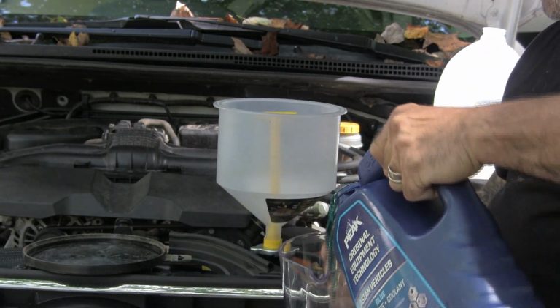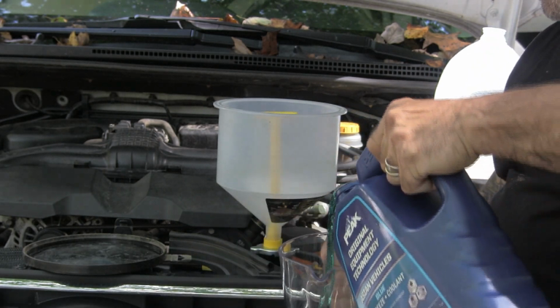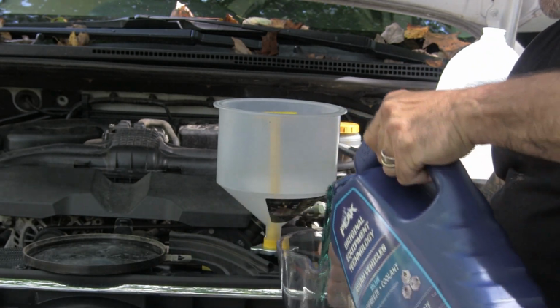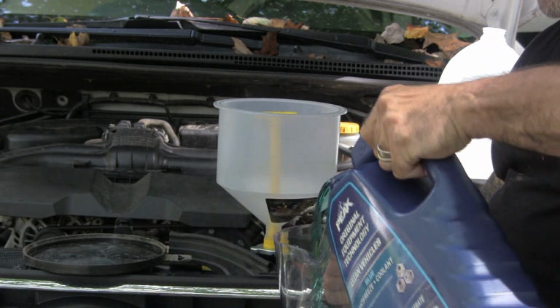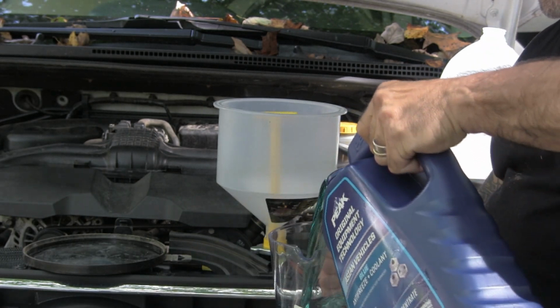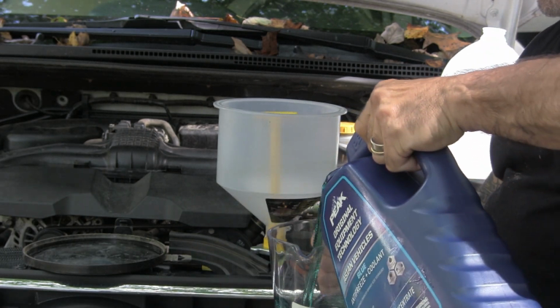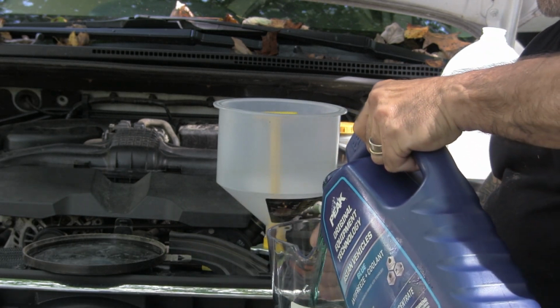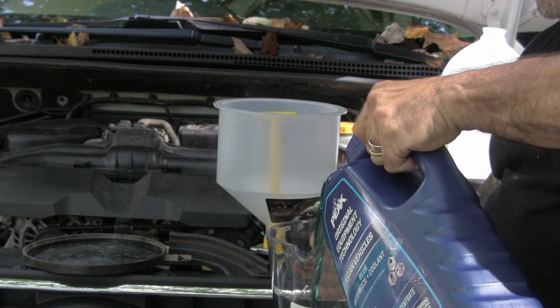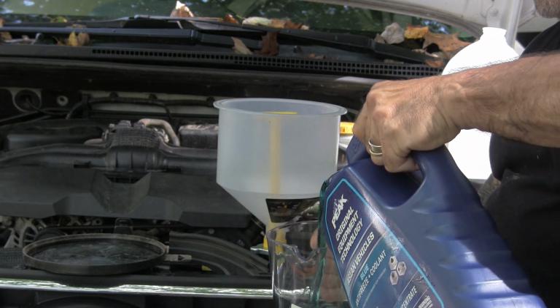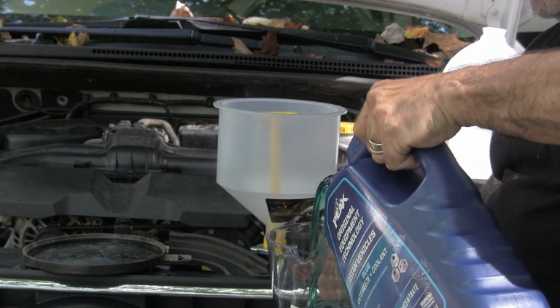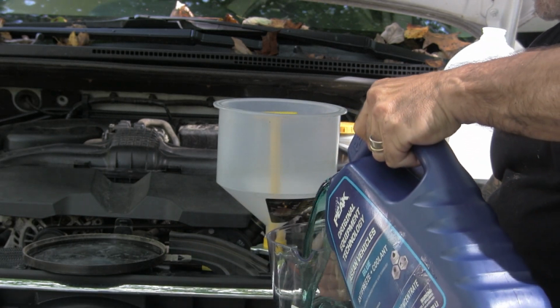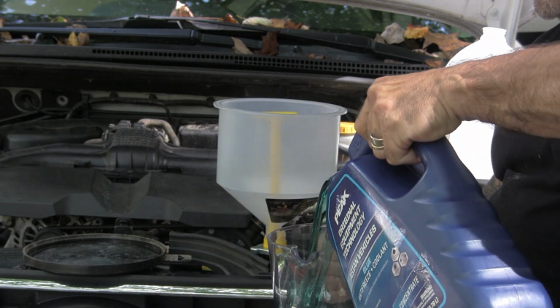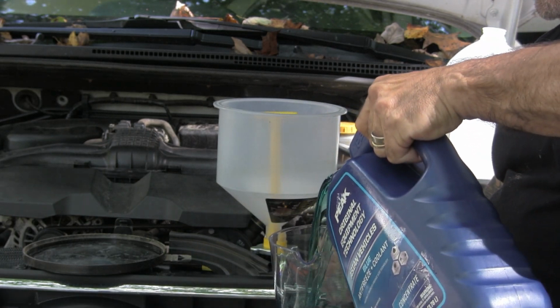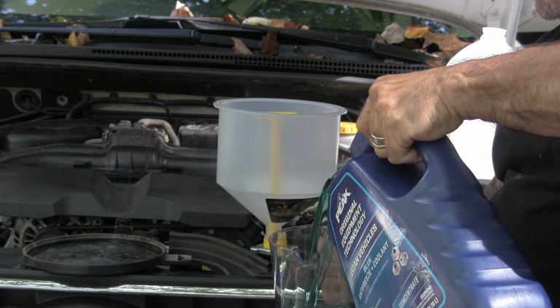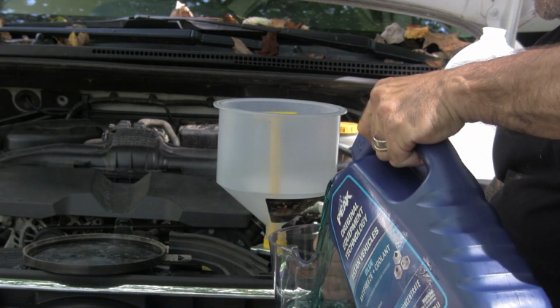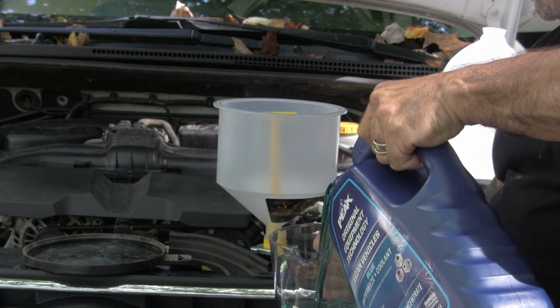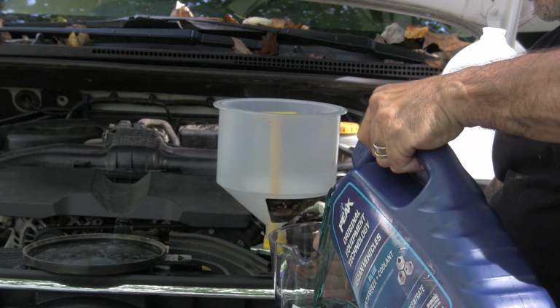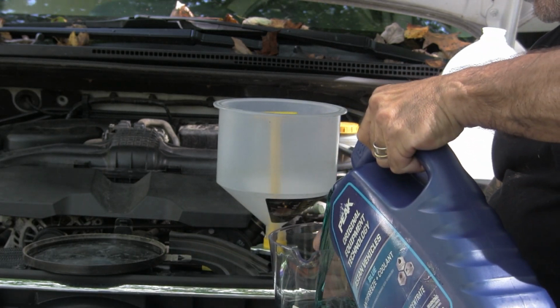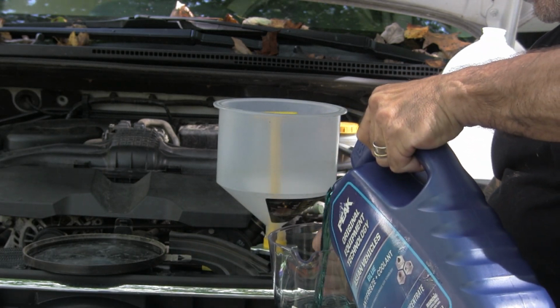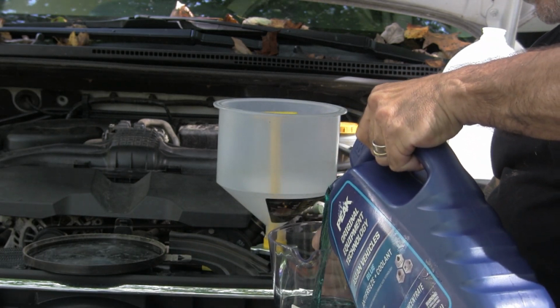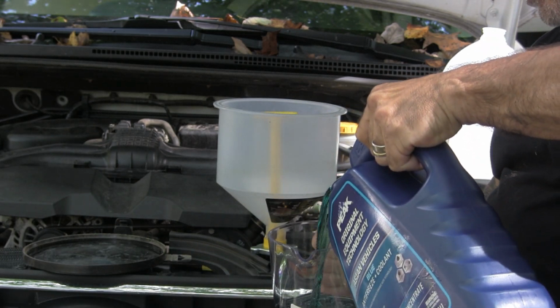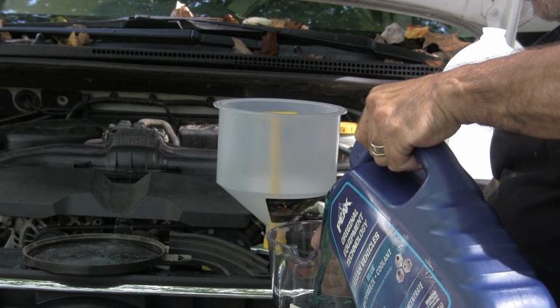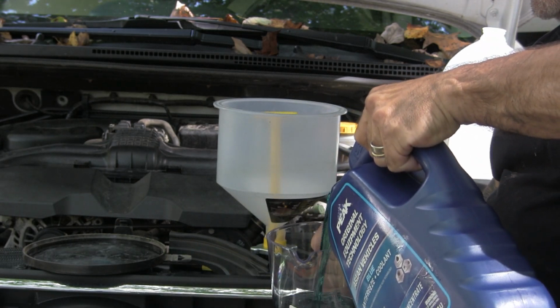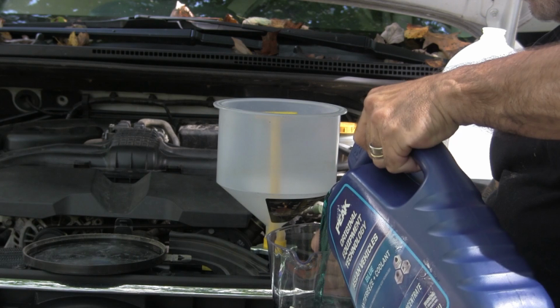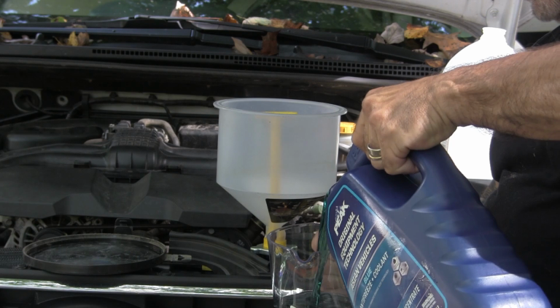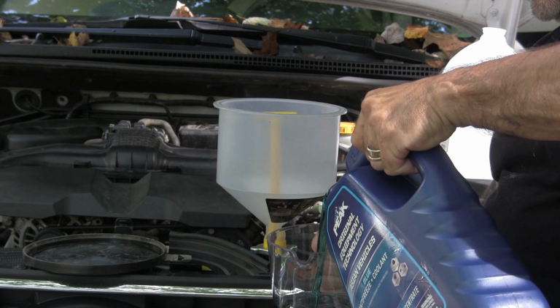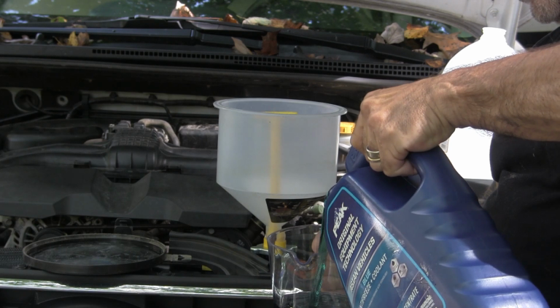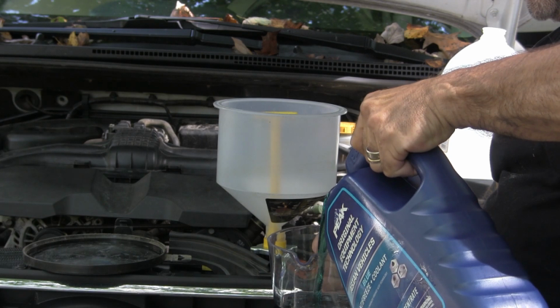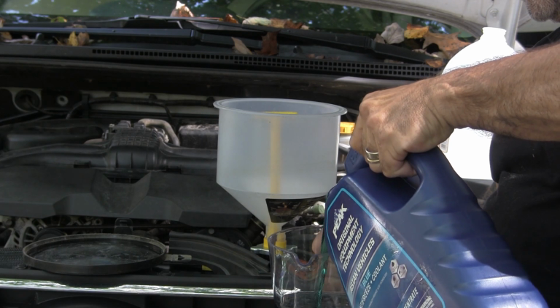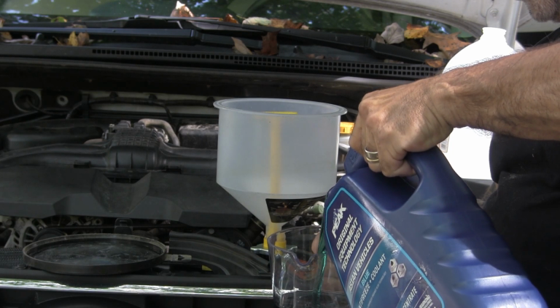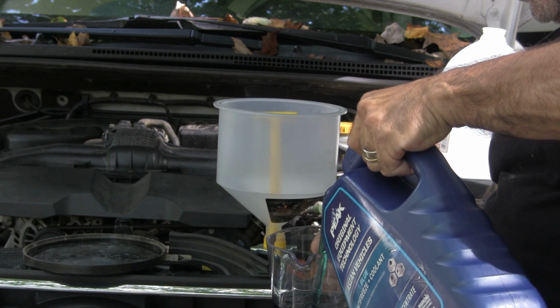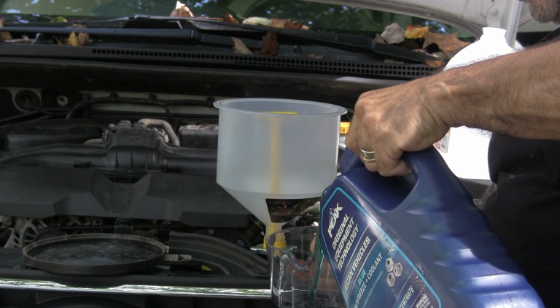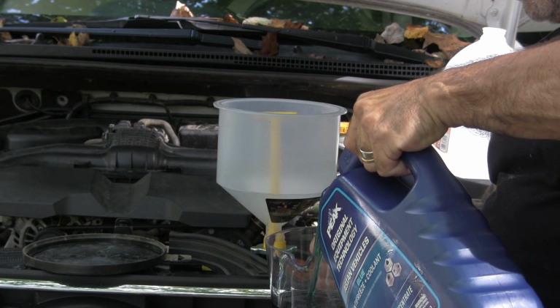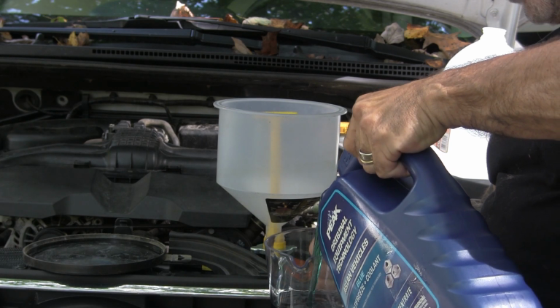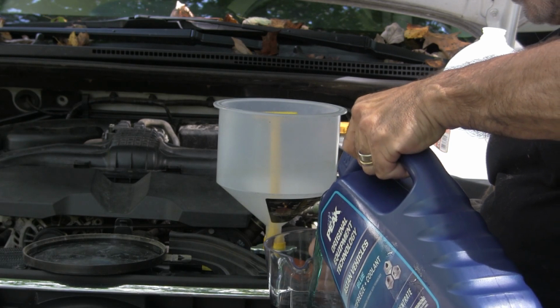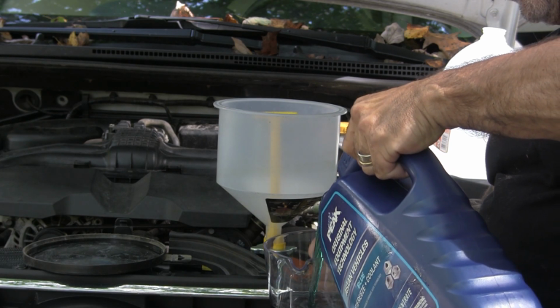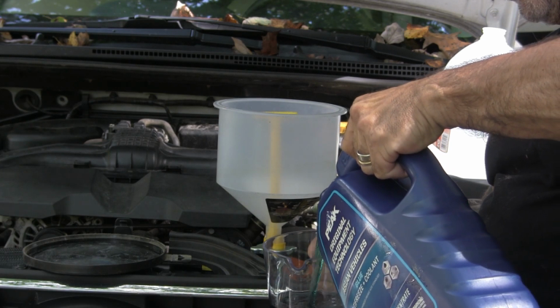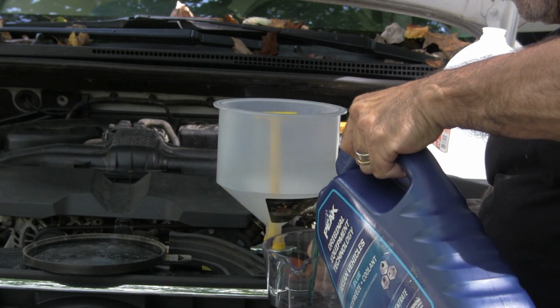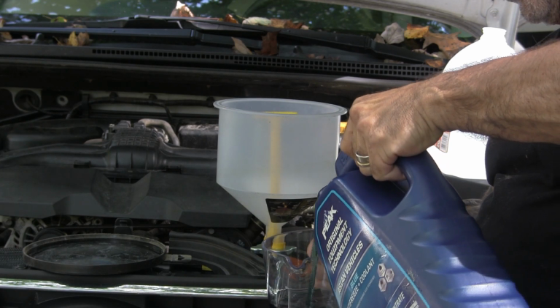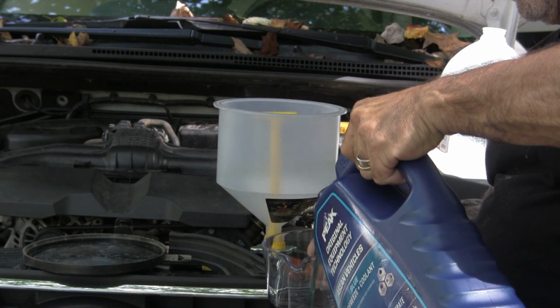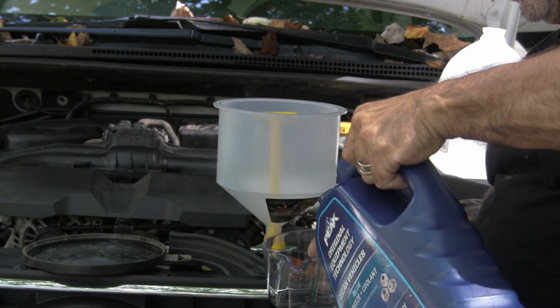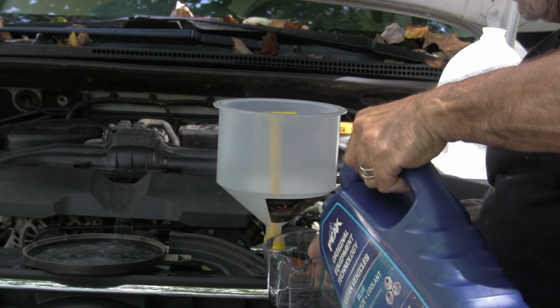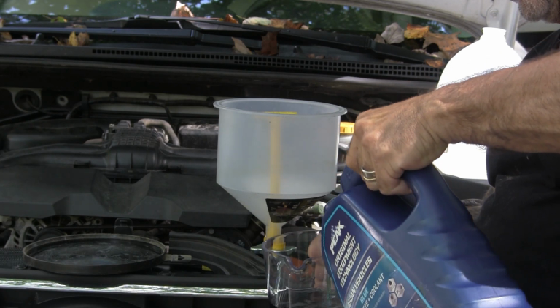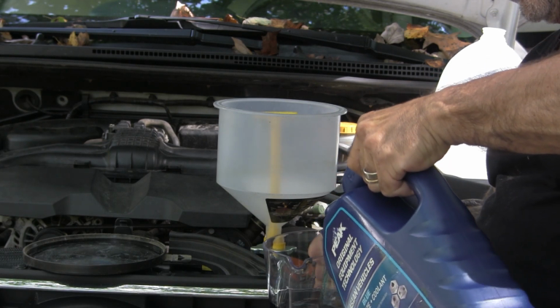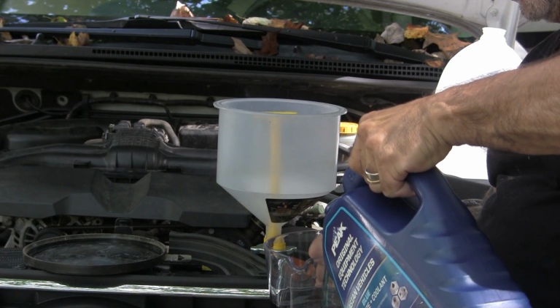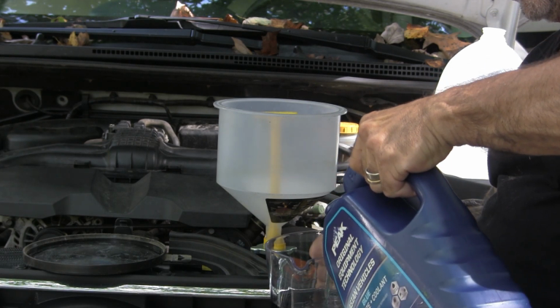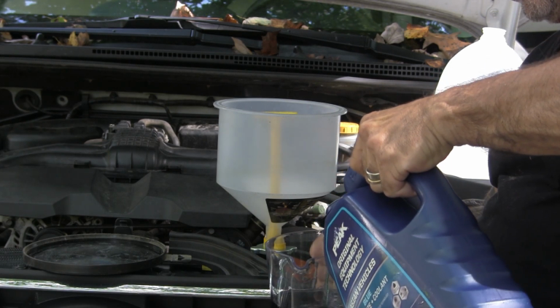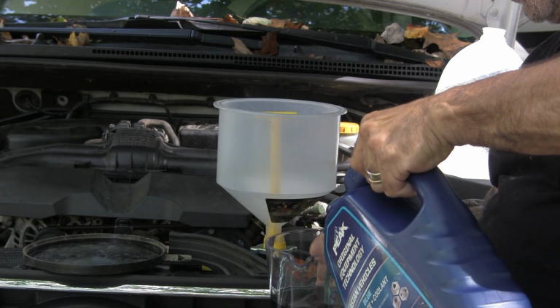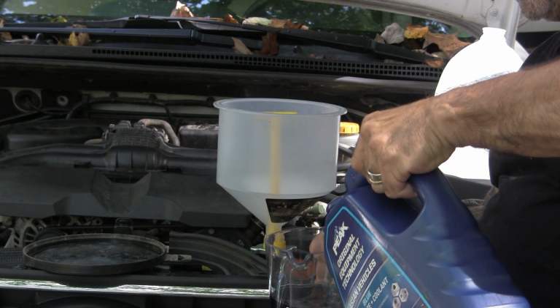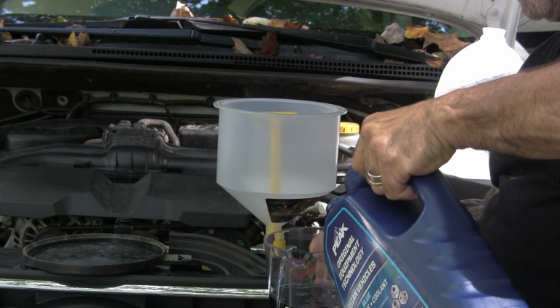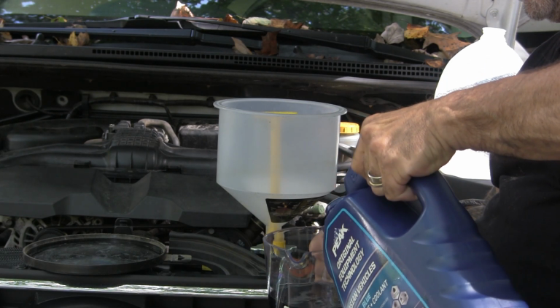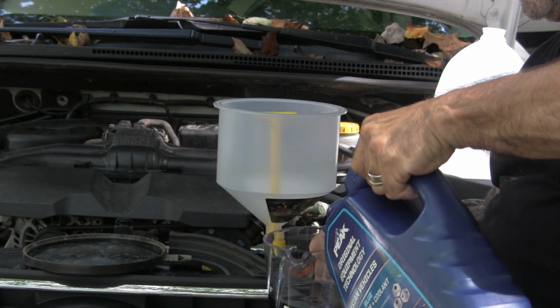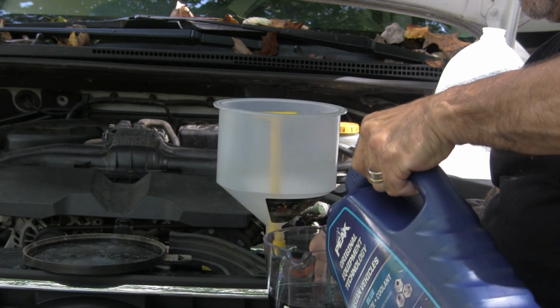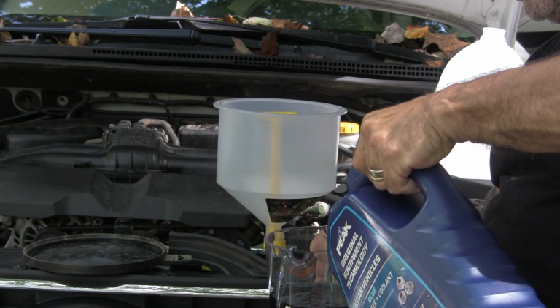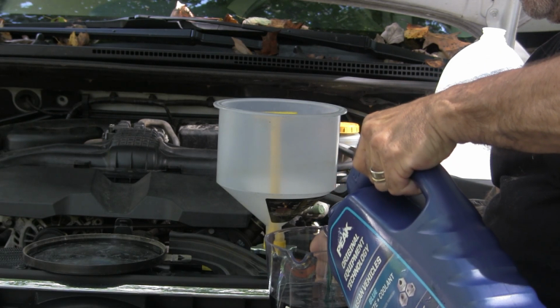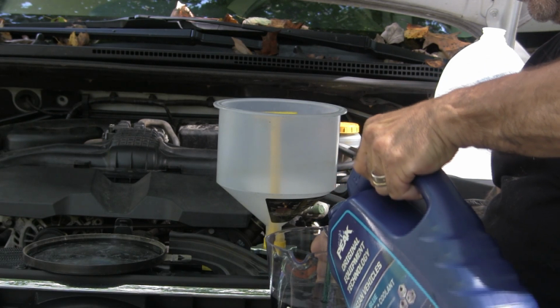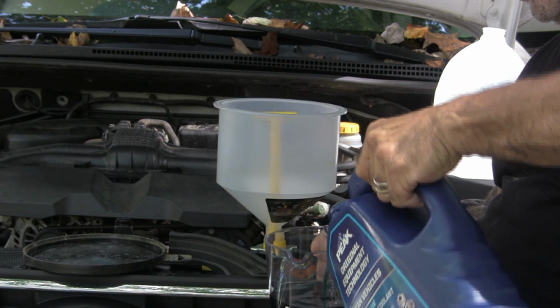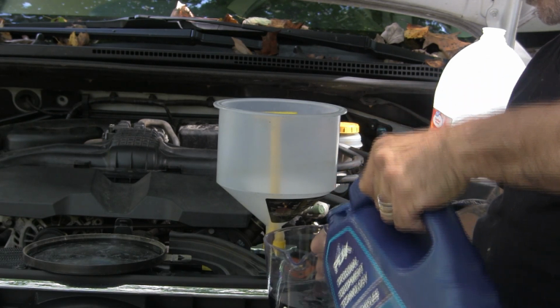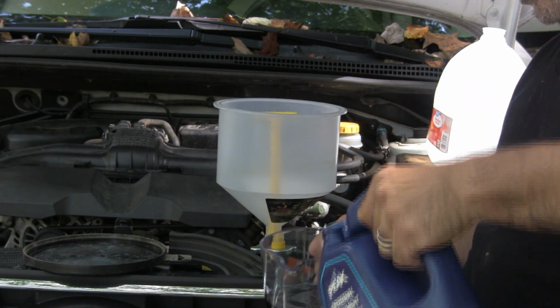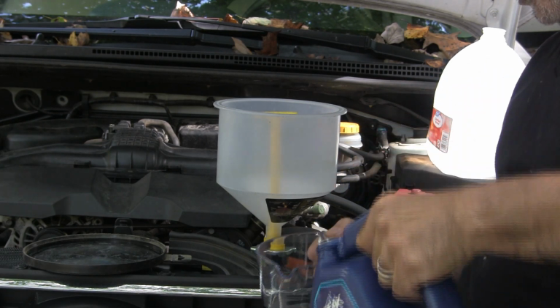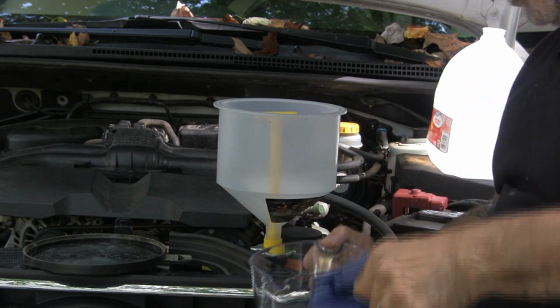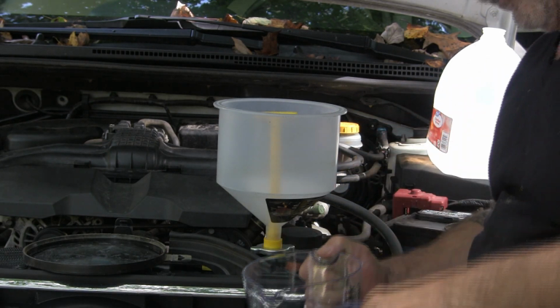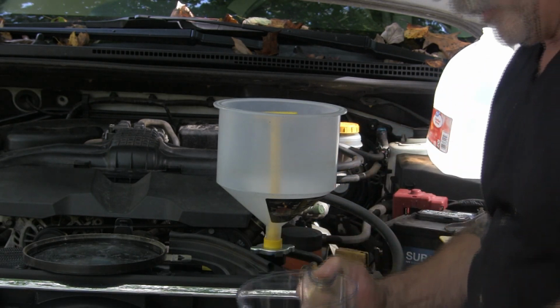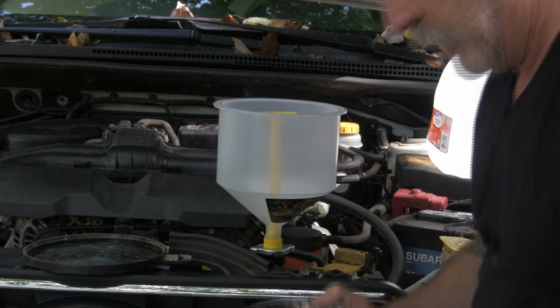We've got the Peak Asian blue antifreeze and we're going to do a 50/50 mix of this. I always buy the concentrate — I don't buy pre-mix. I think it's a colossal waste of money, but that's just me.